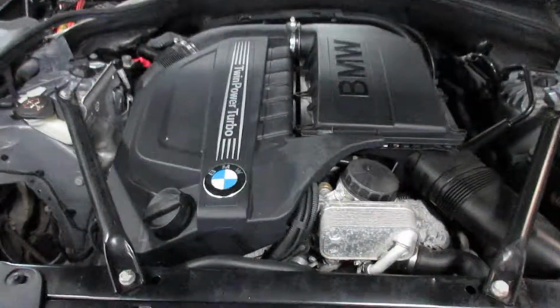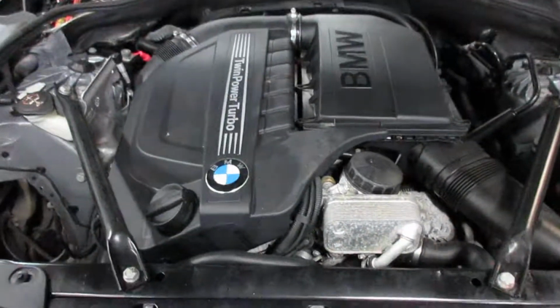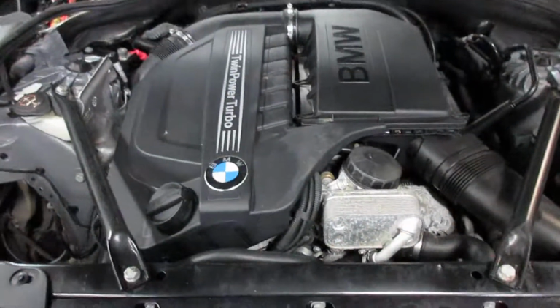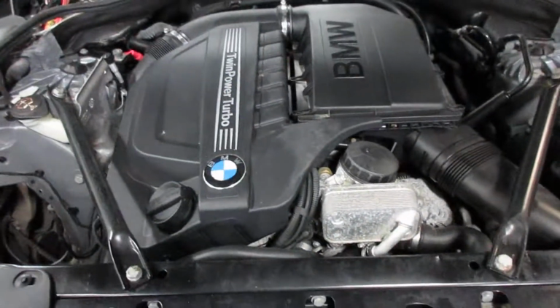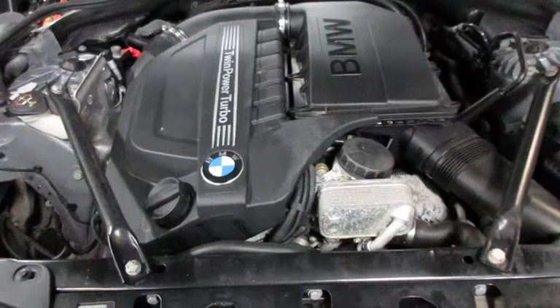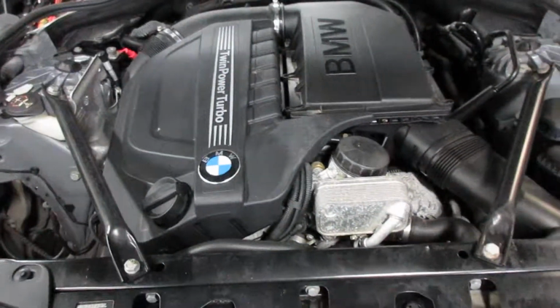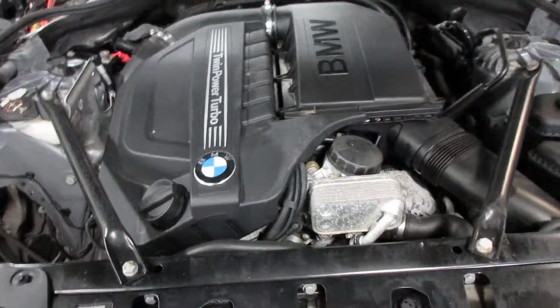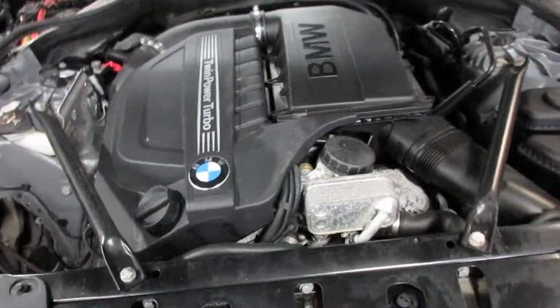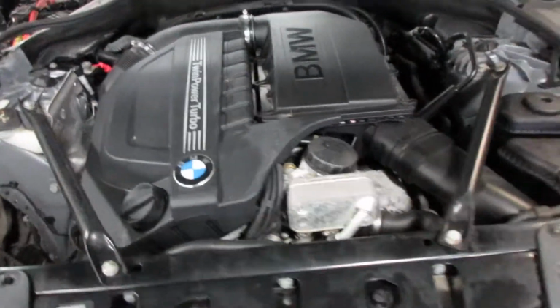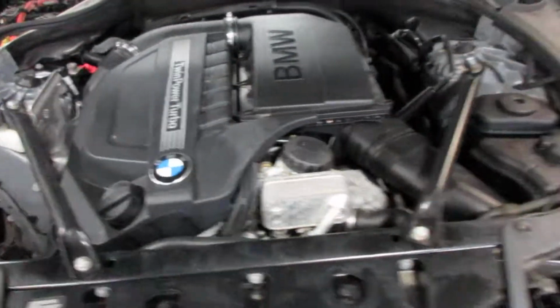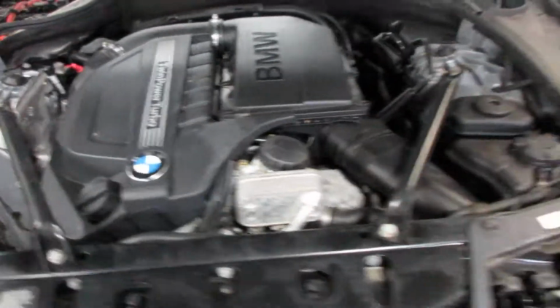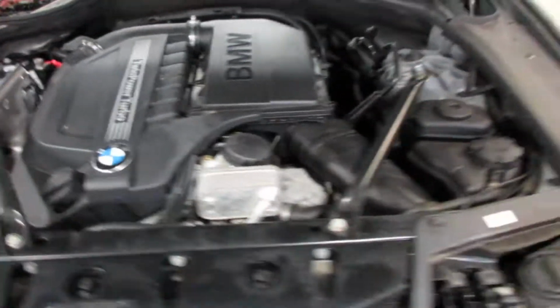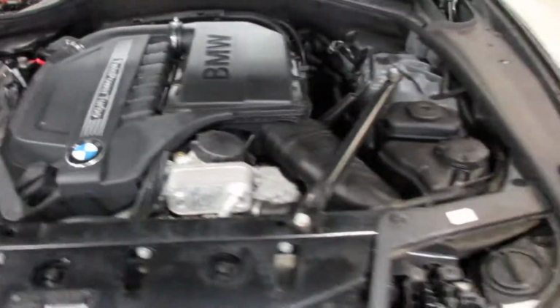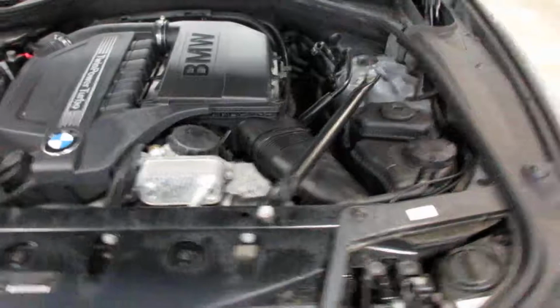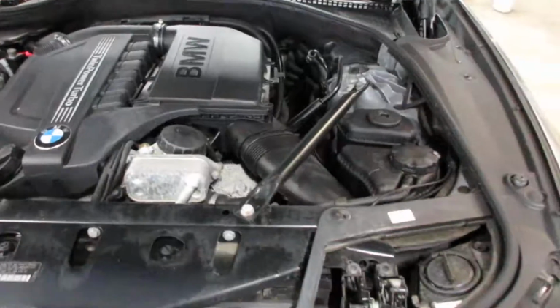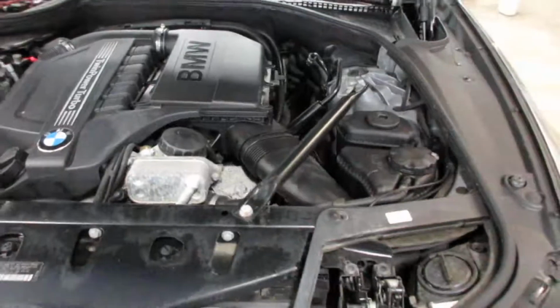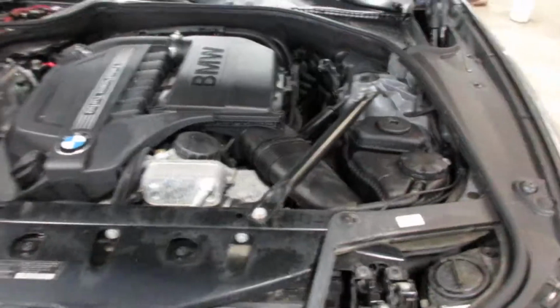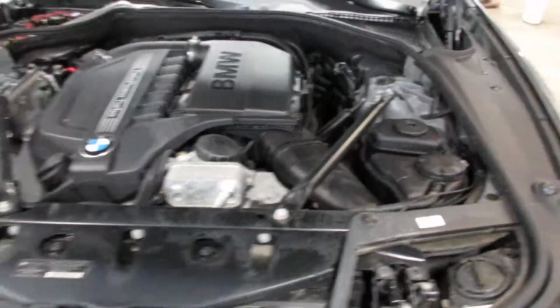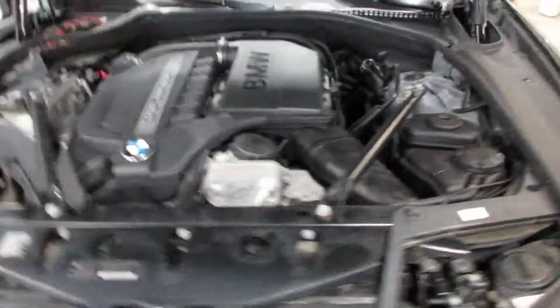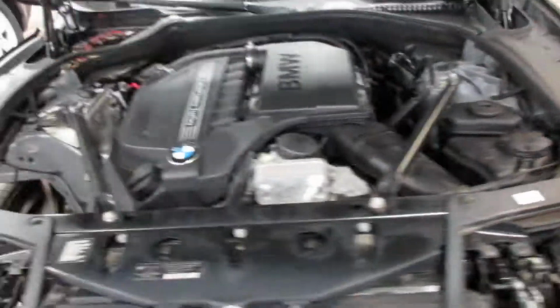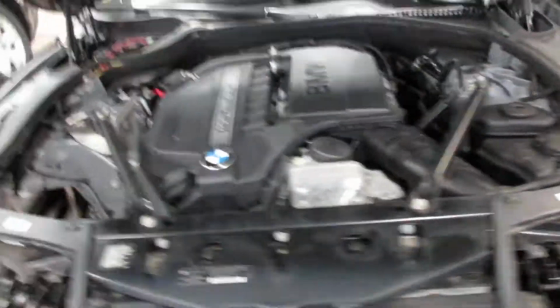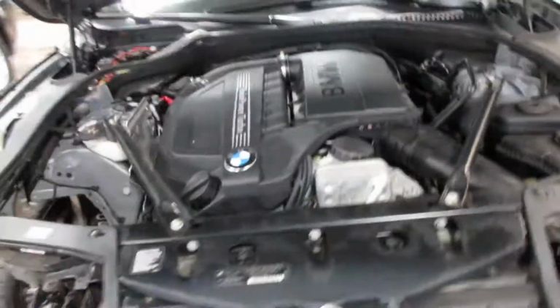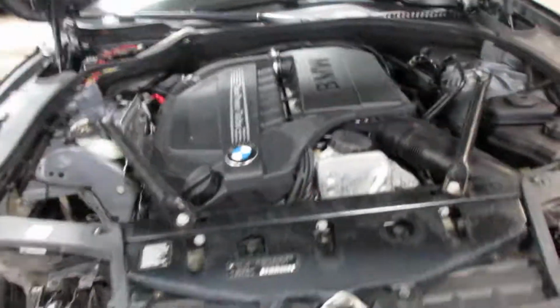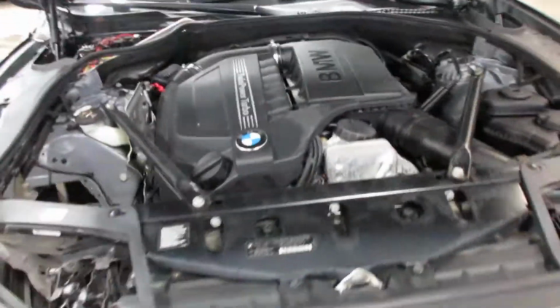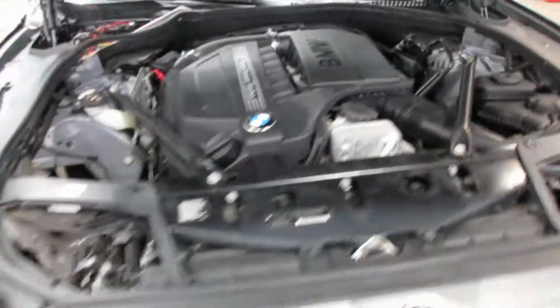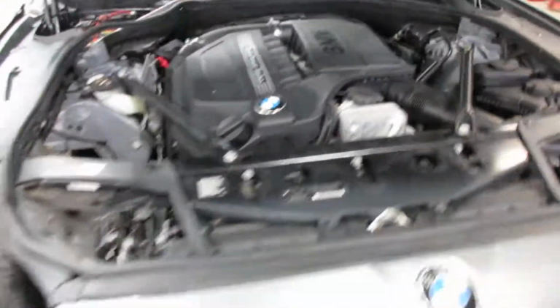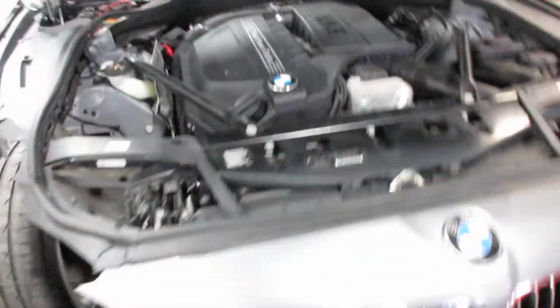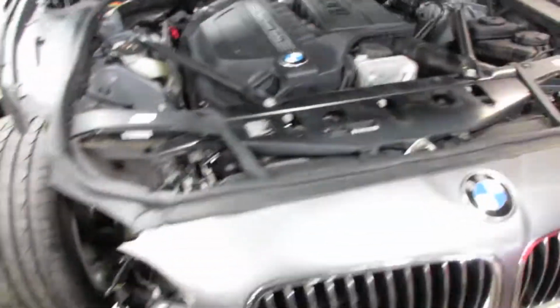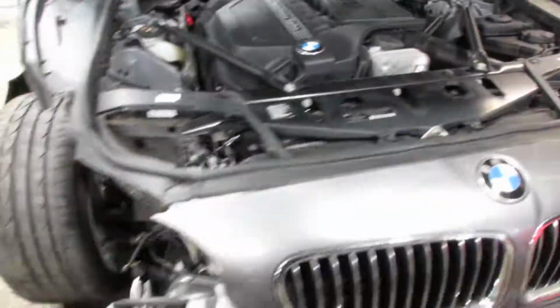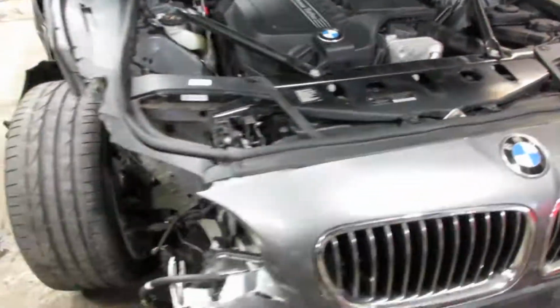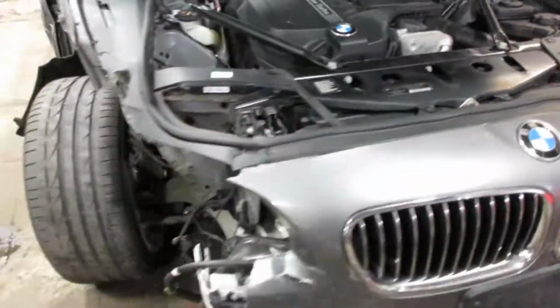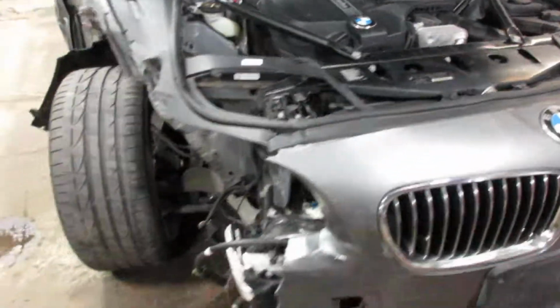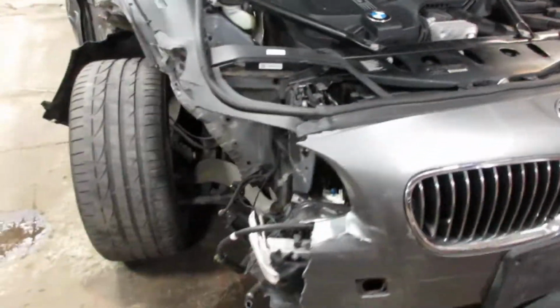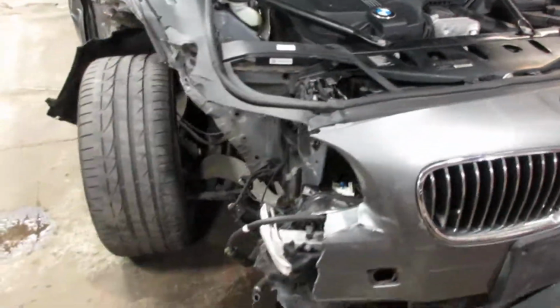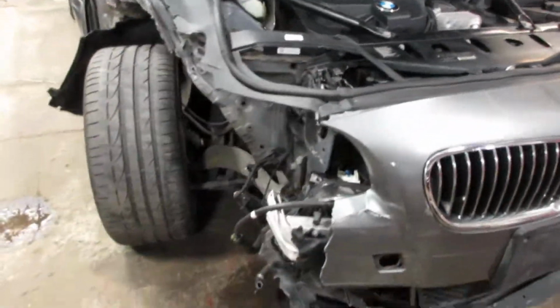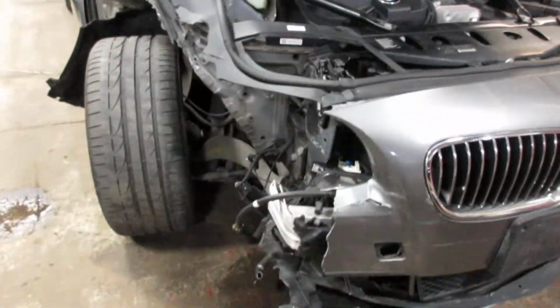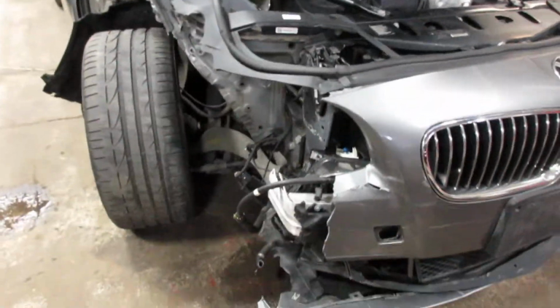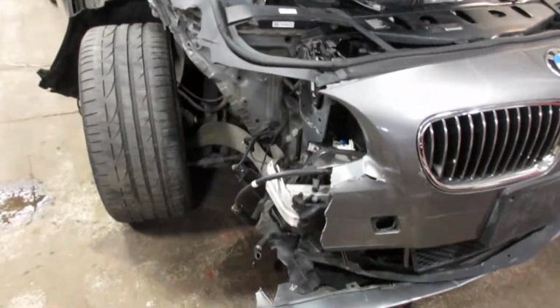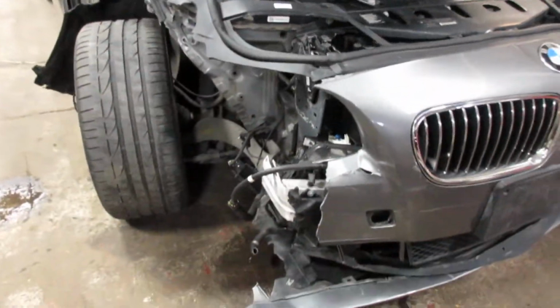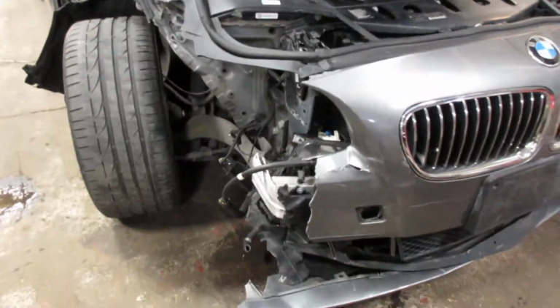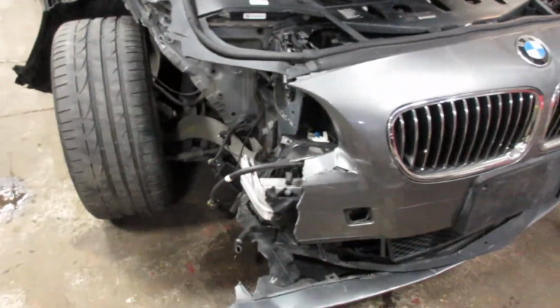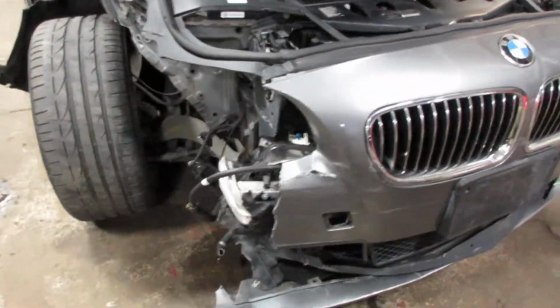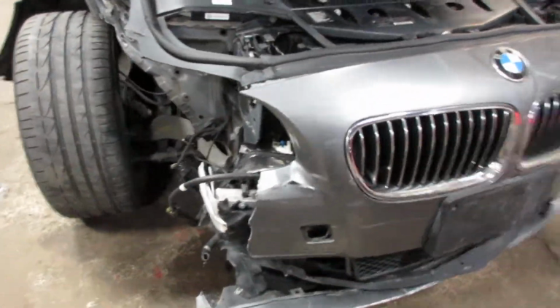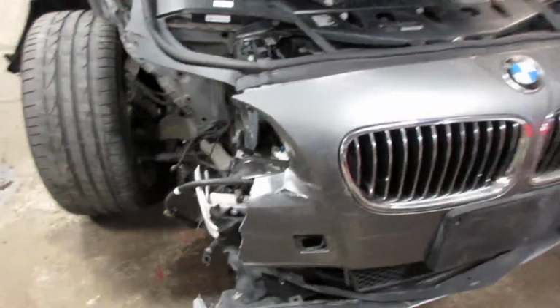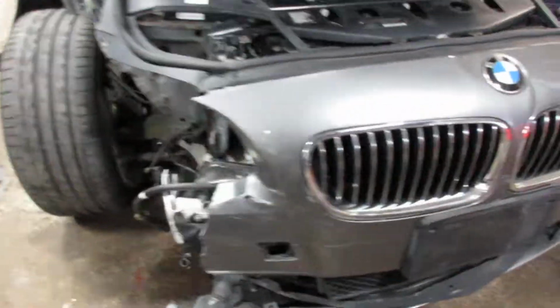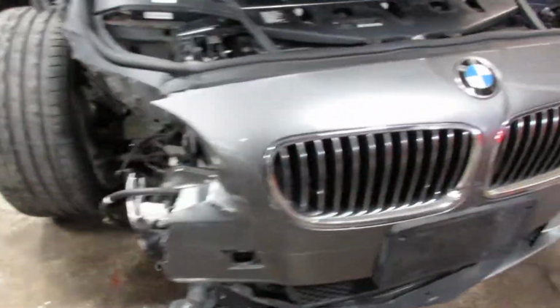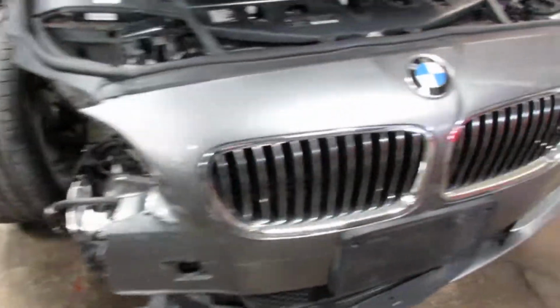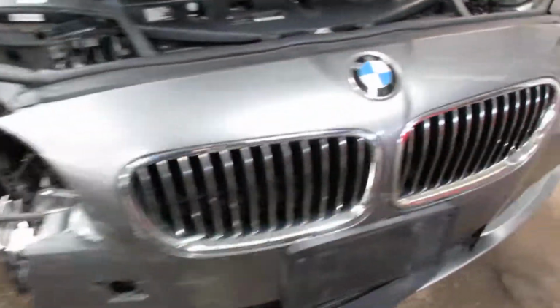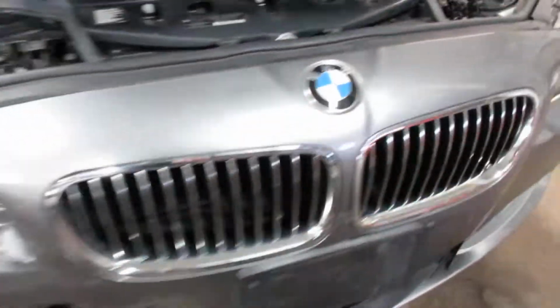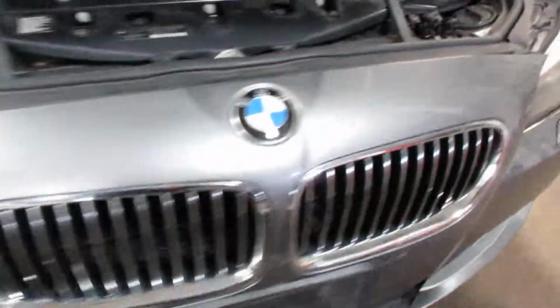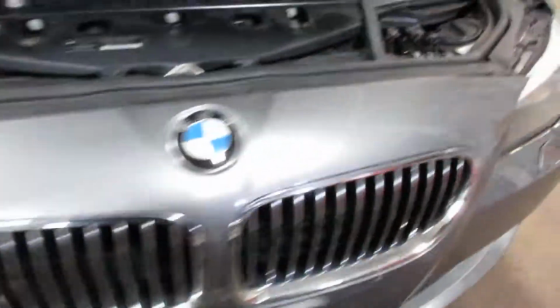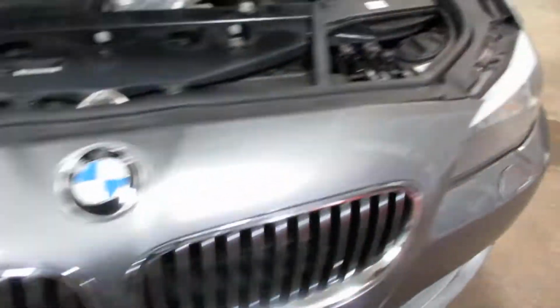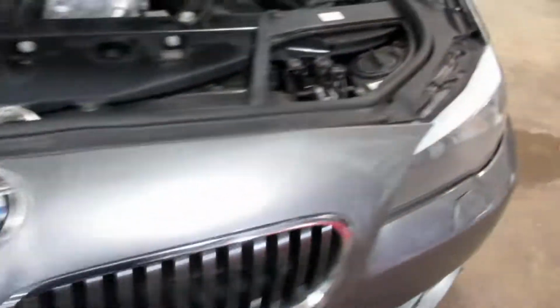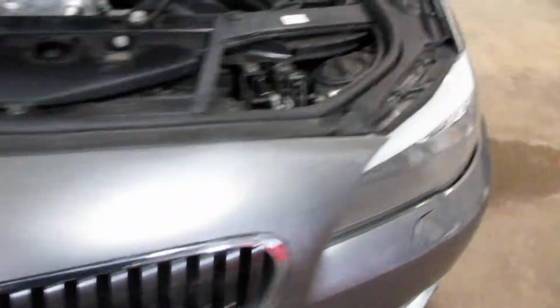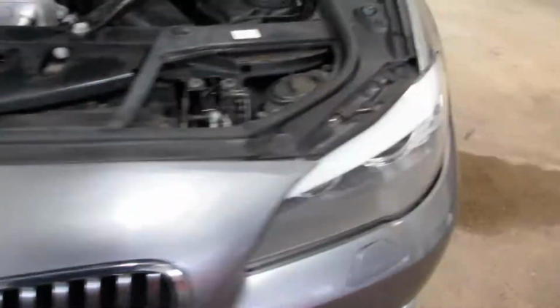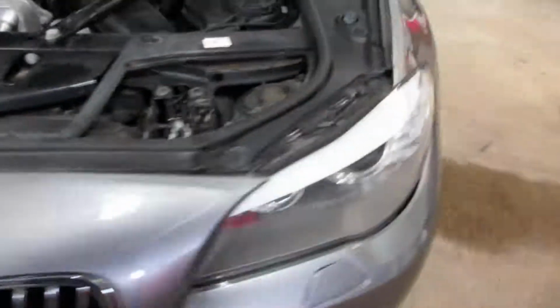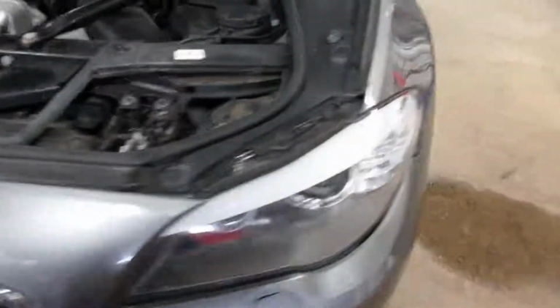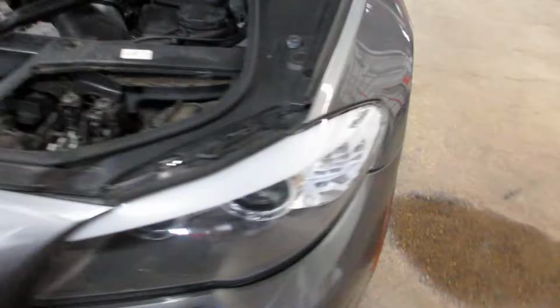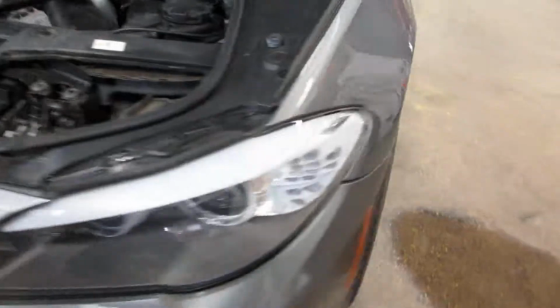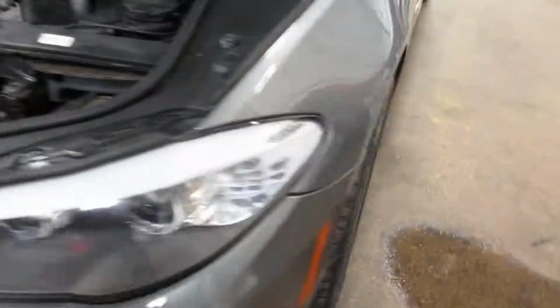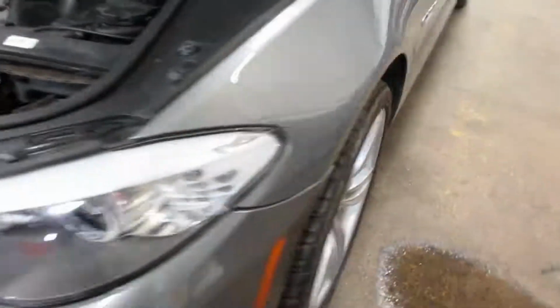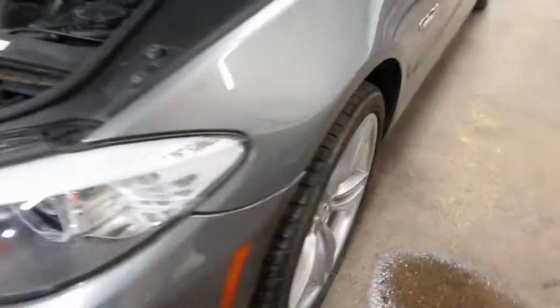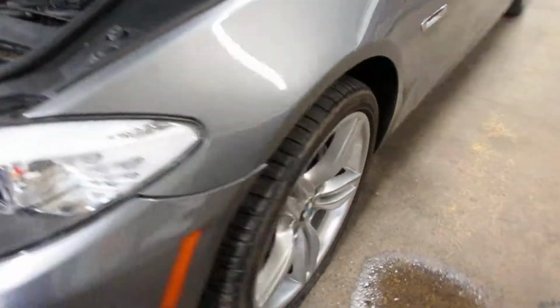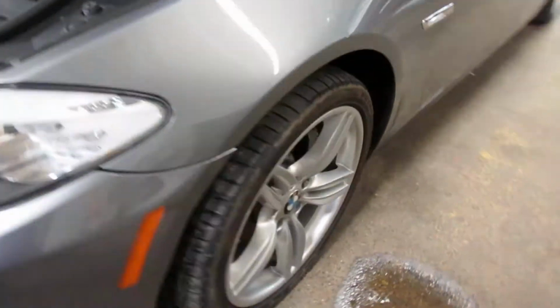It is all wheel drive with an automatic transmission, parting it out due to the front end damage you see there. Still a lot of nice parts on this vehicle.